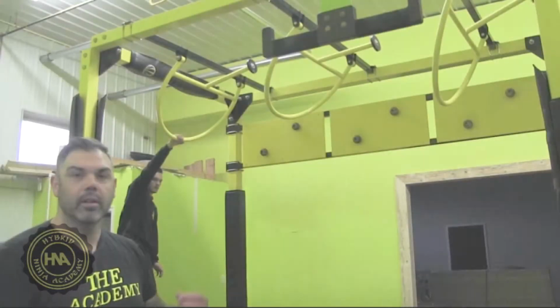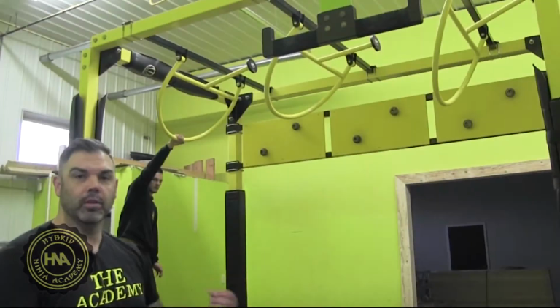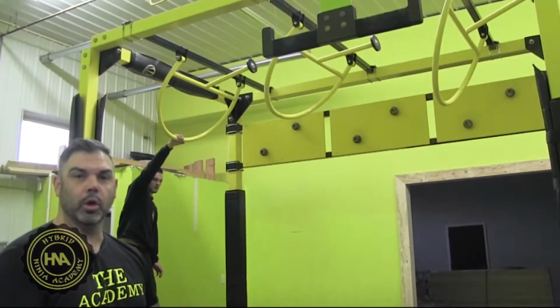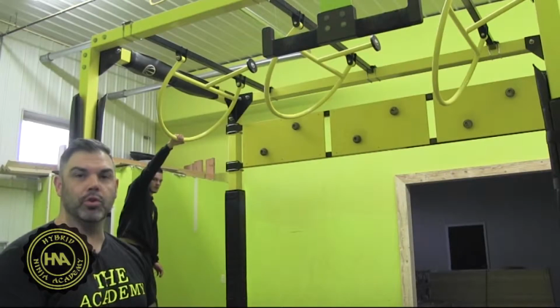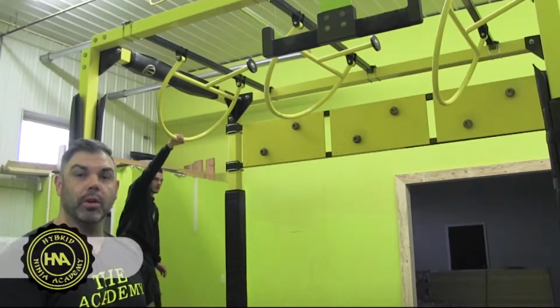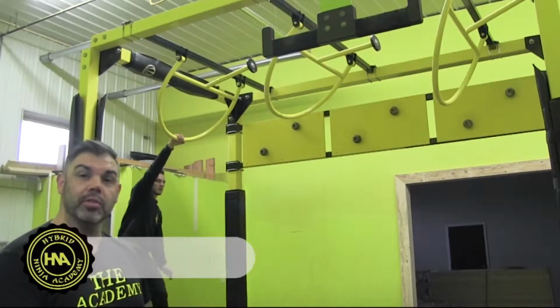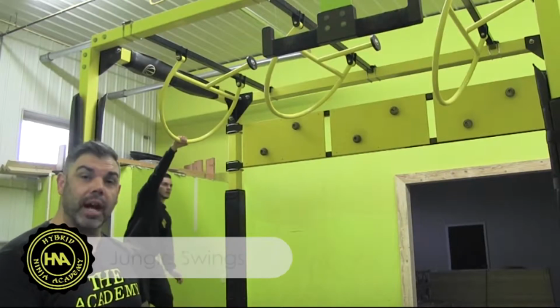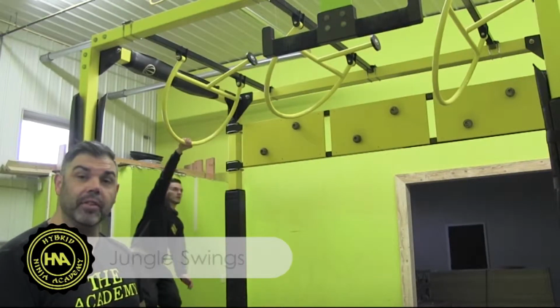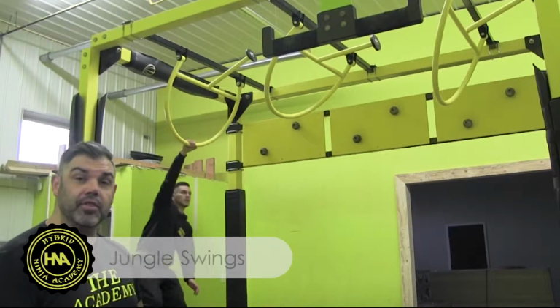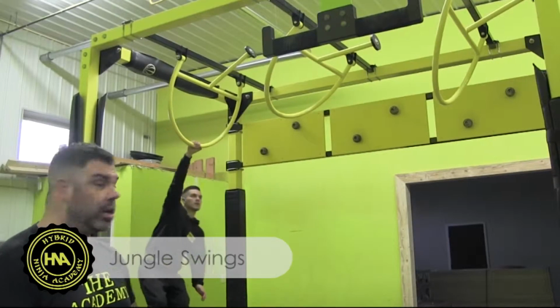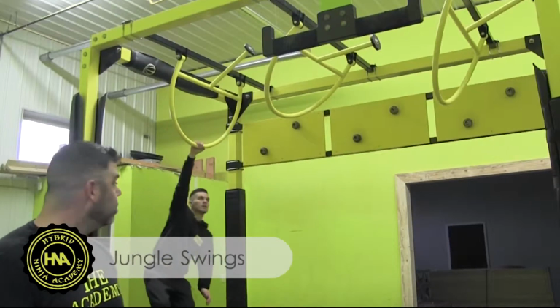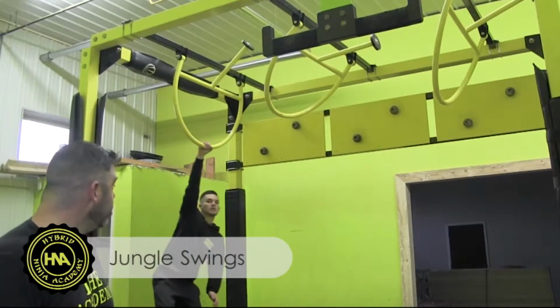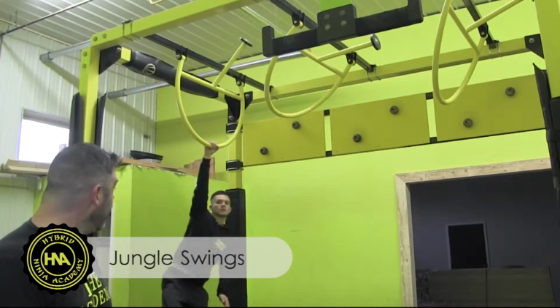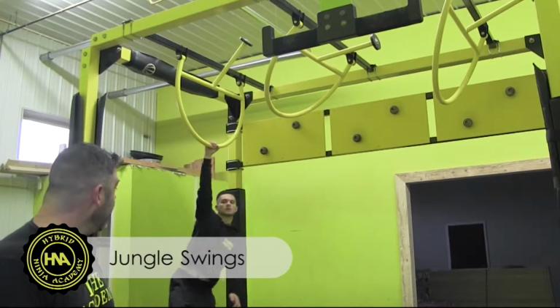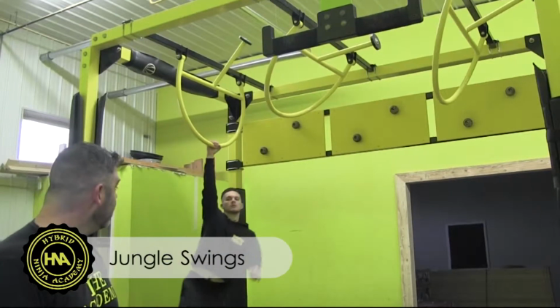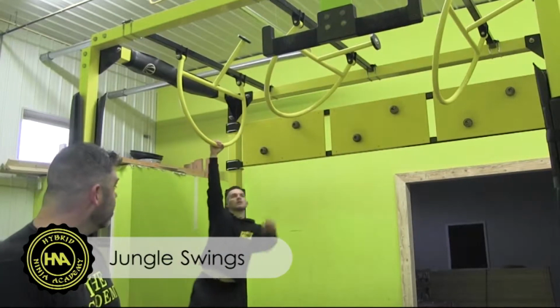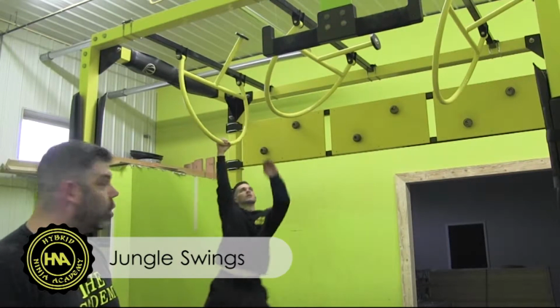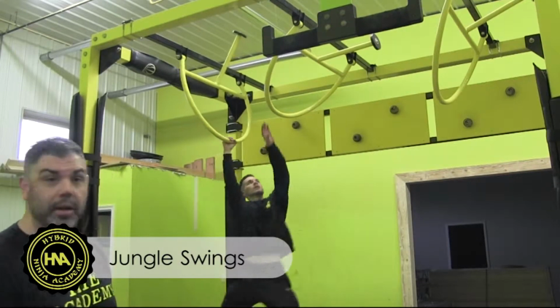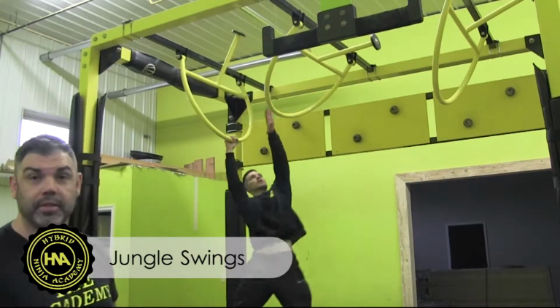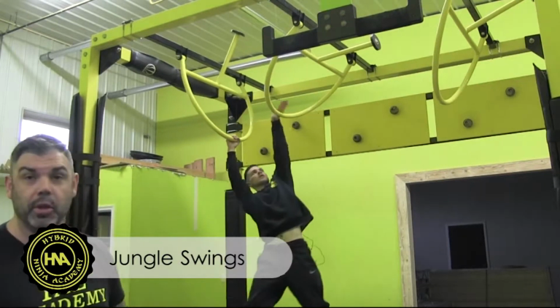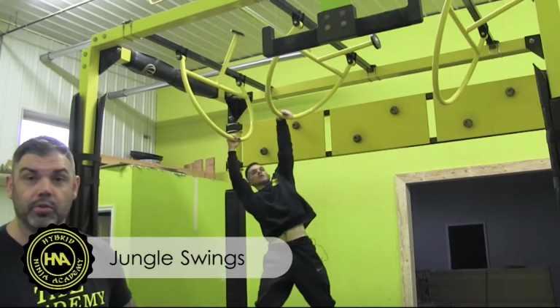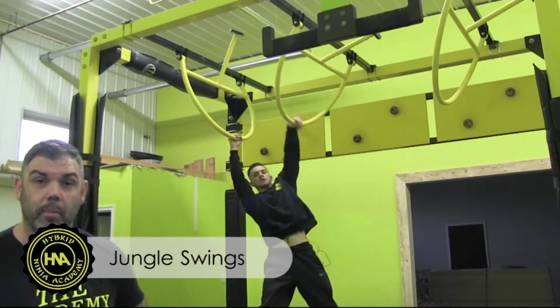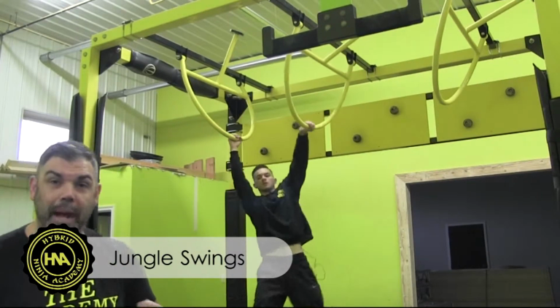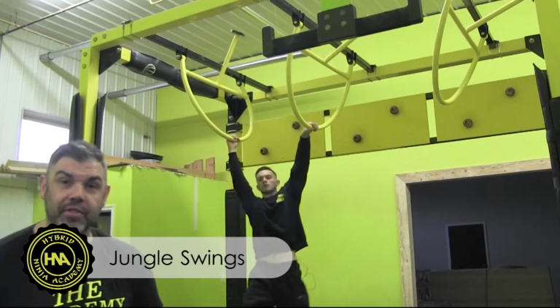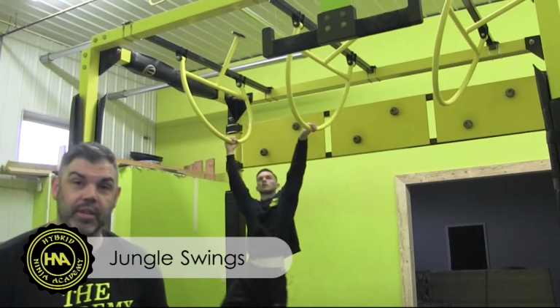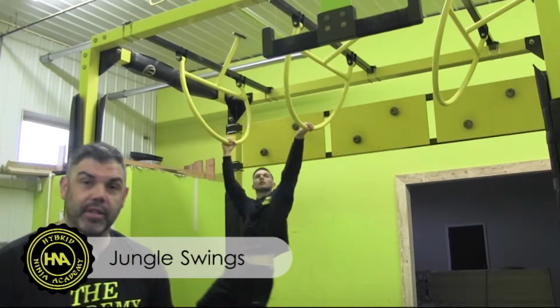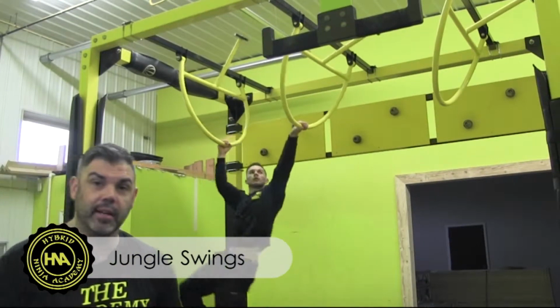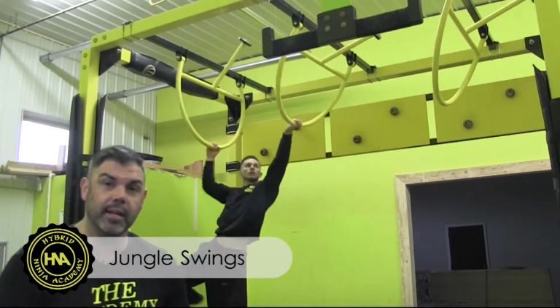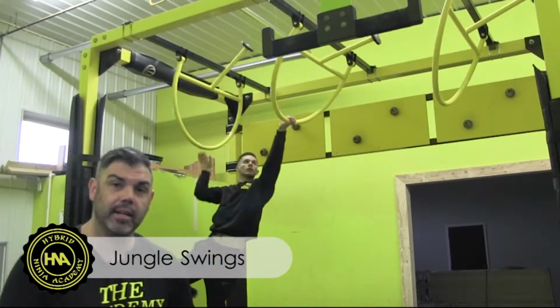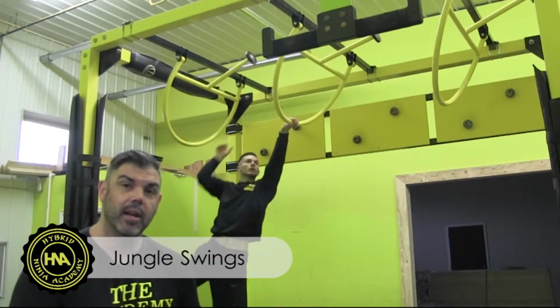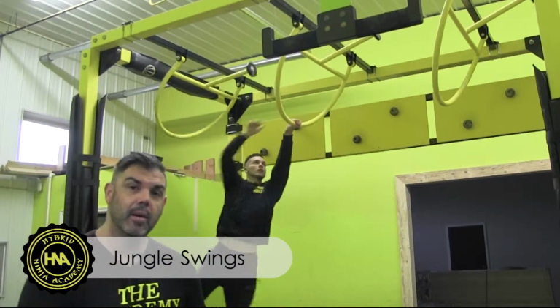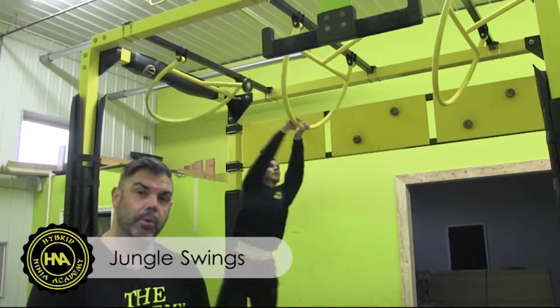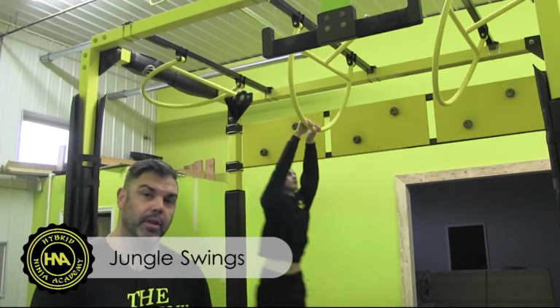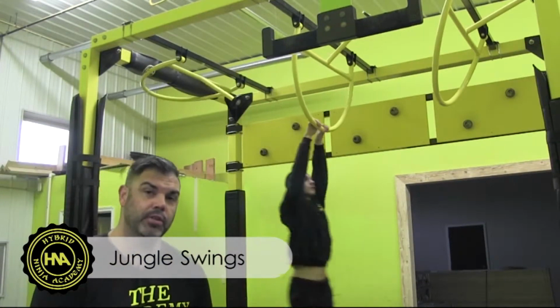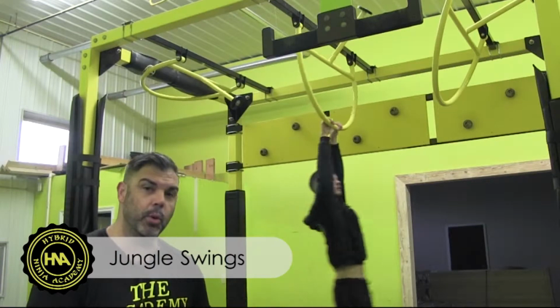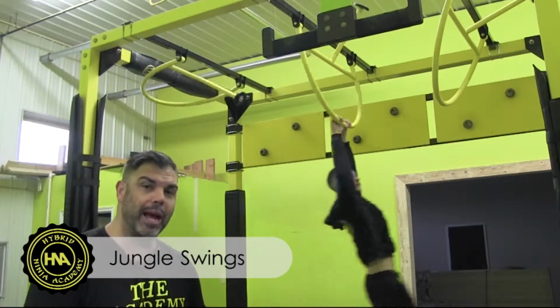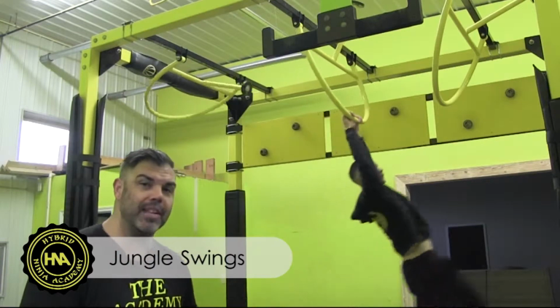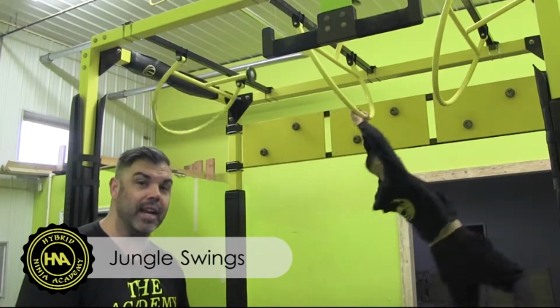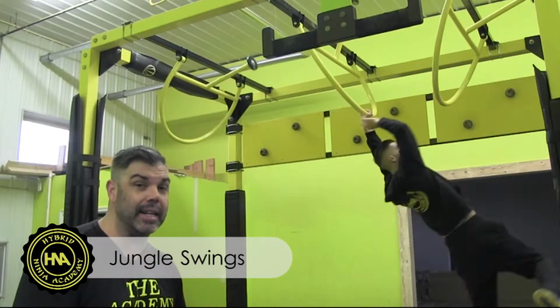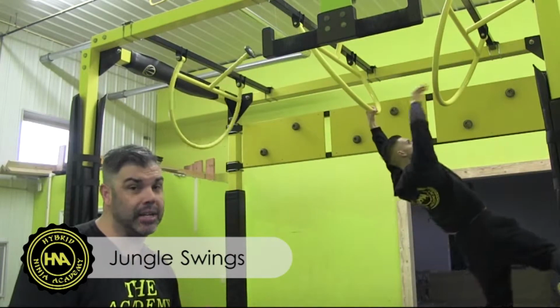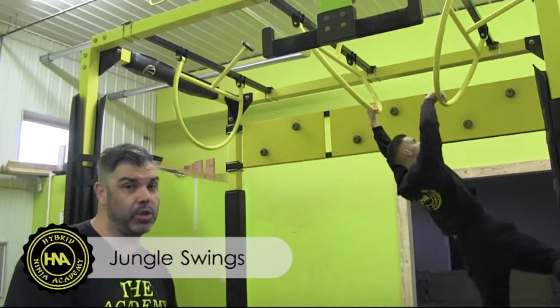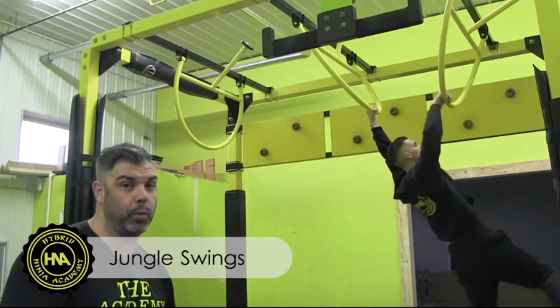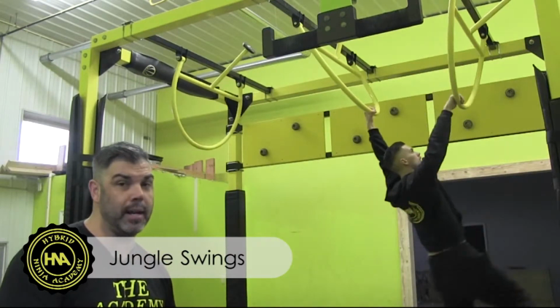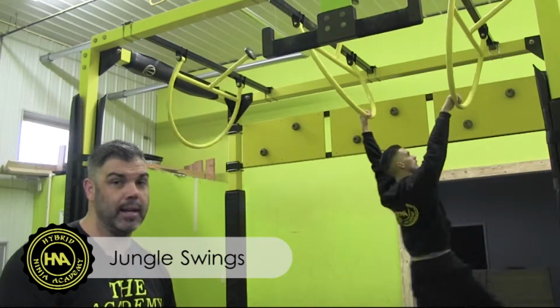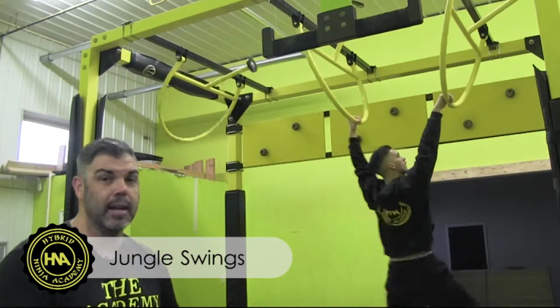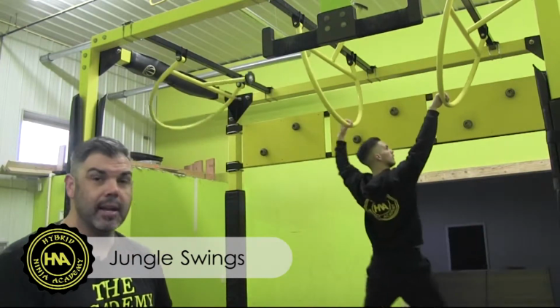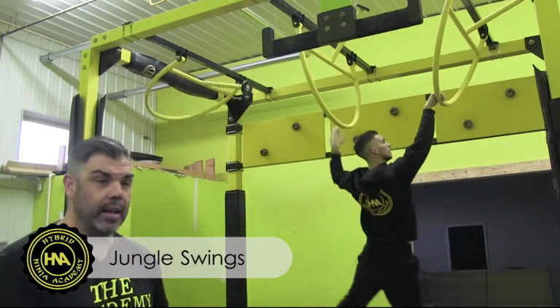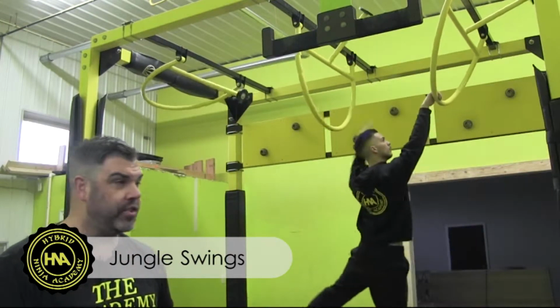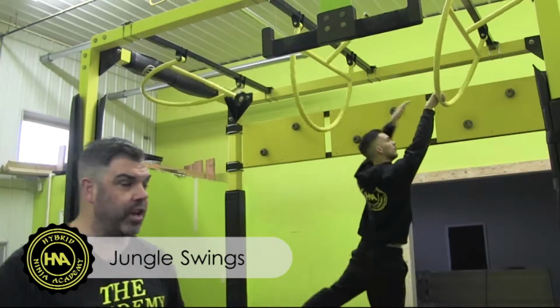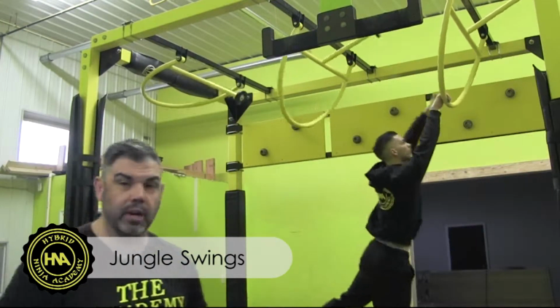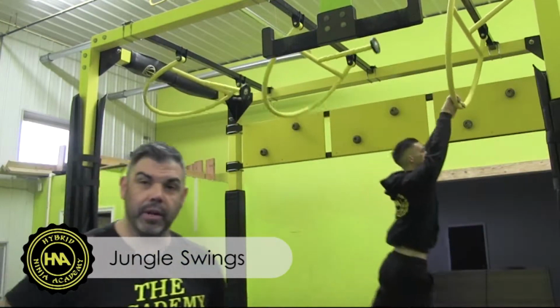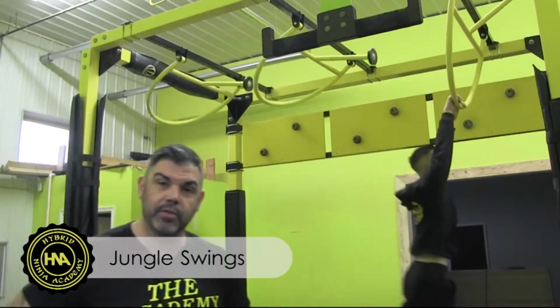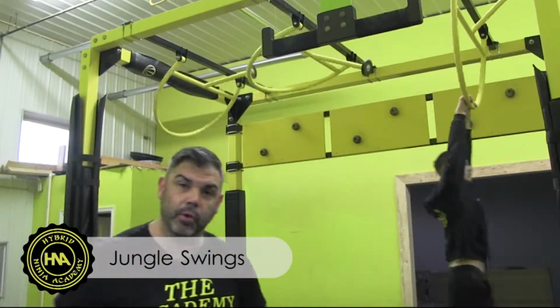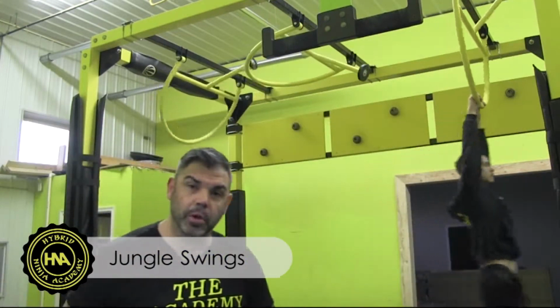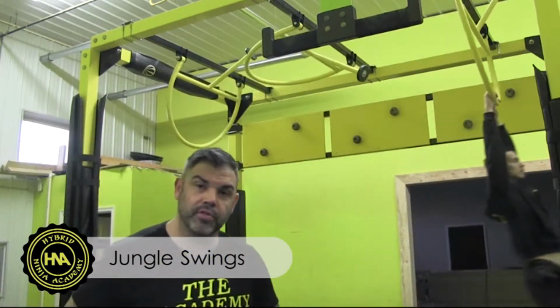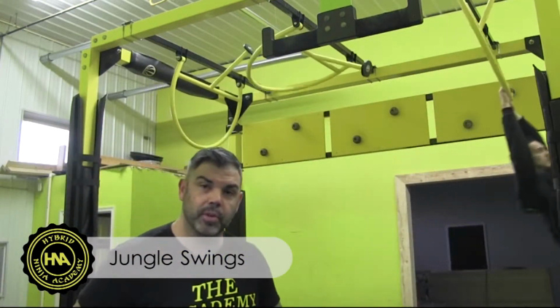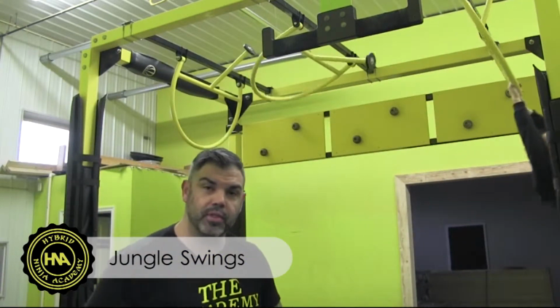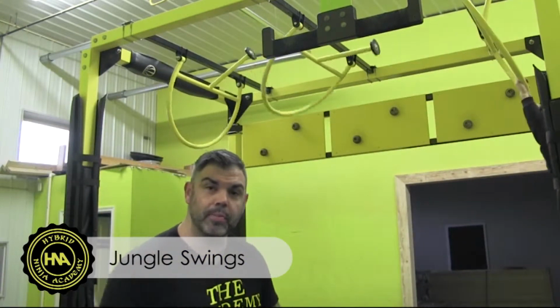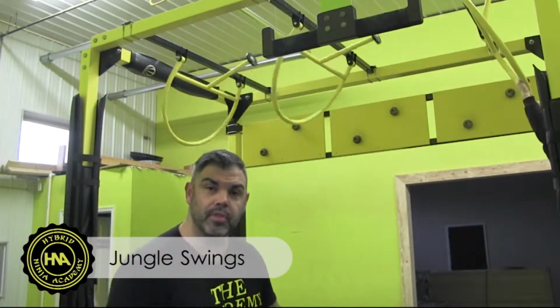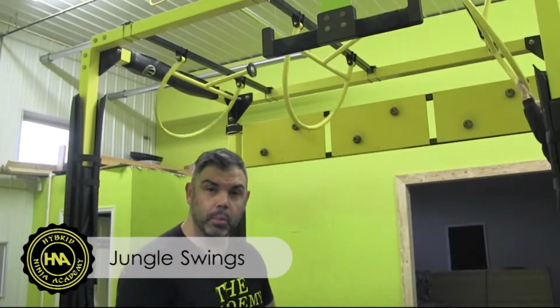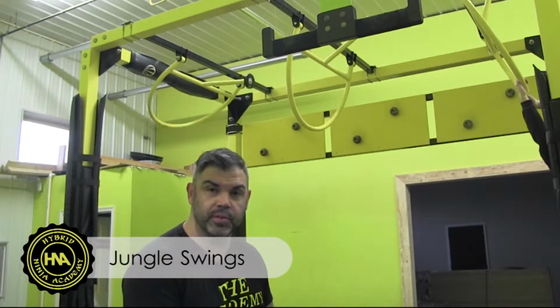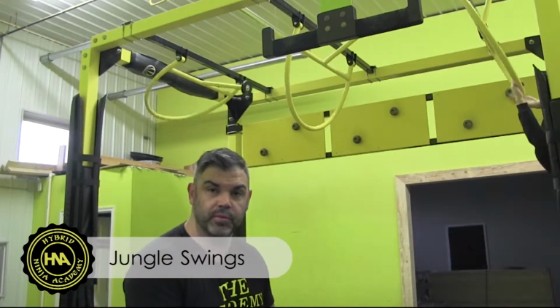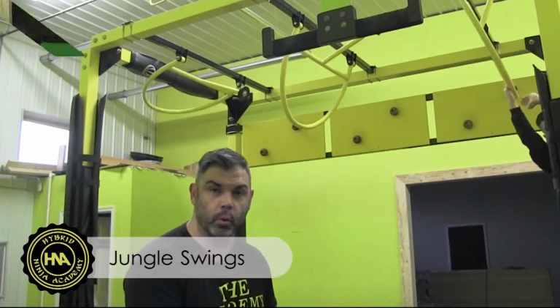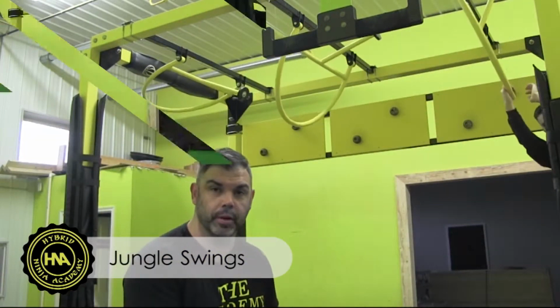Coach Hunter's on the jungle swings and is going to use the matching technique, putting two hands on each swing as he generates force from his hips and moves forward.